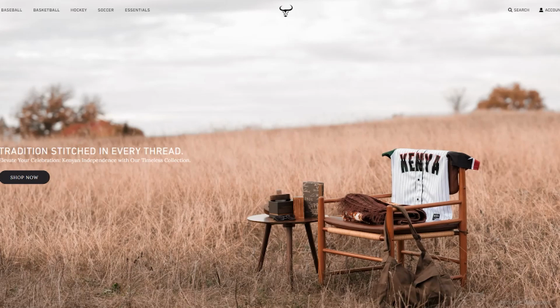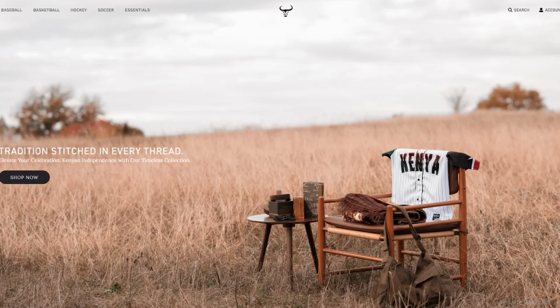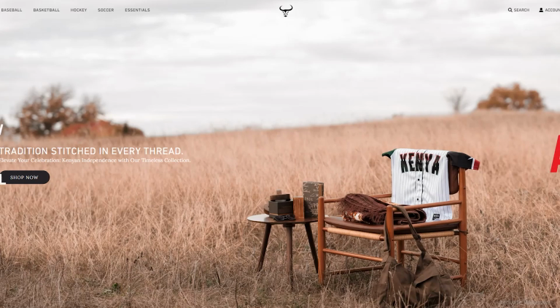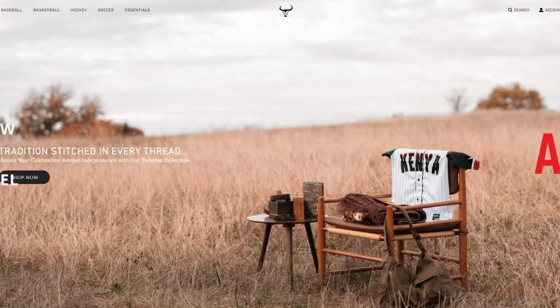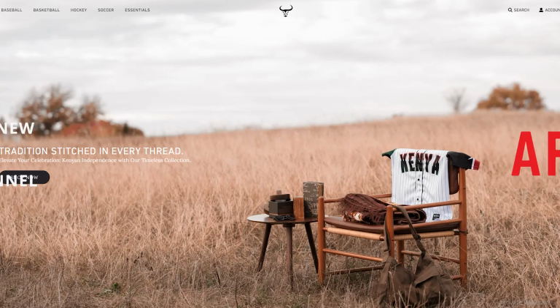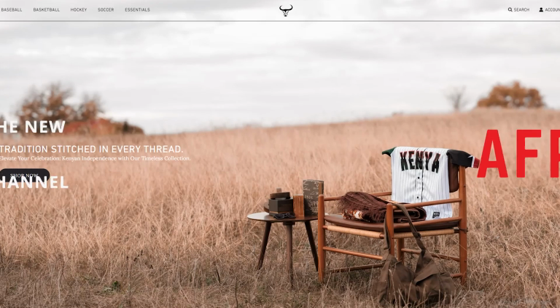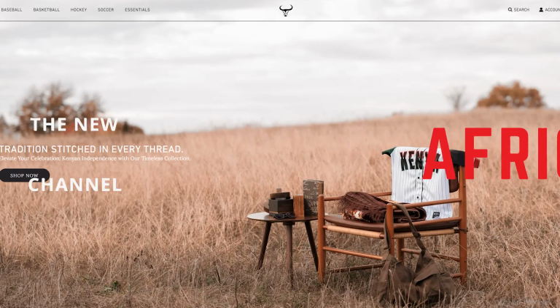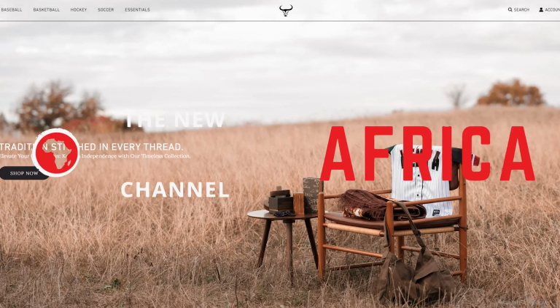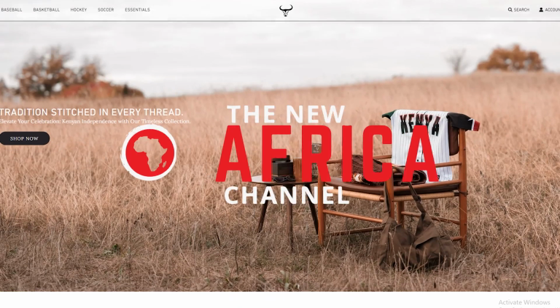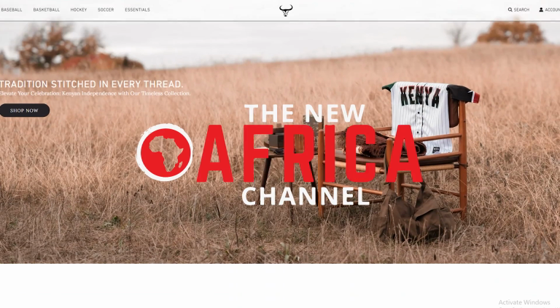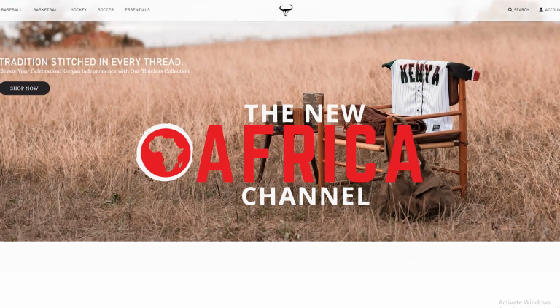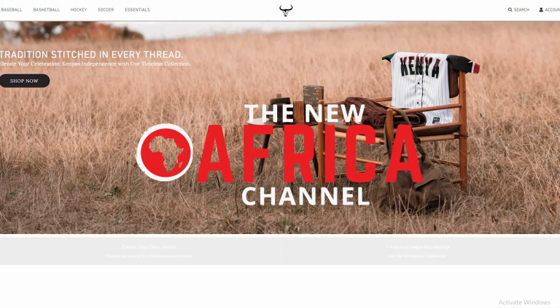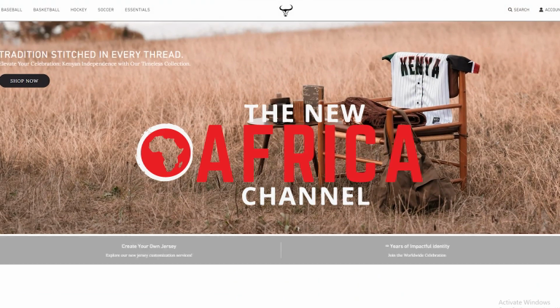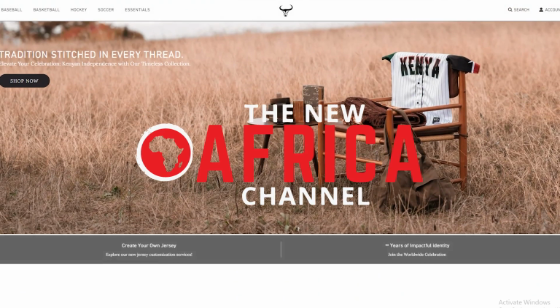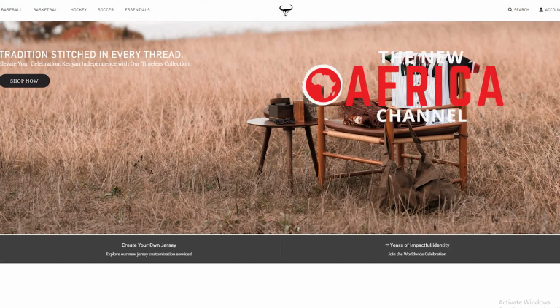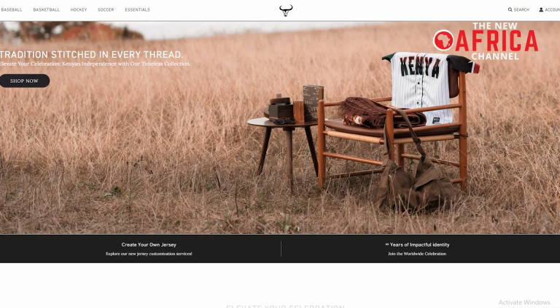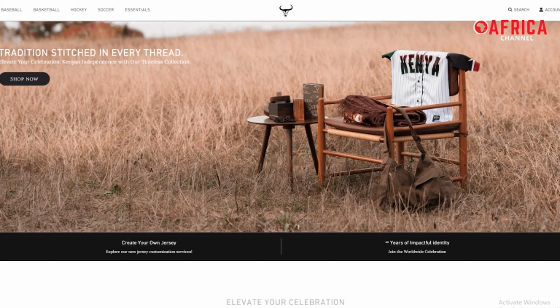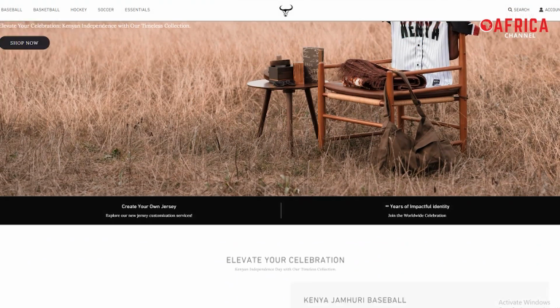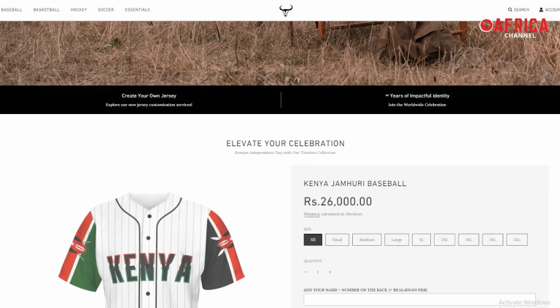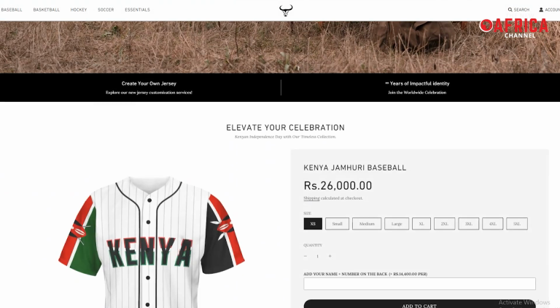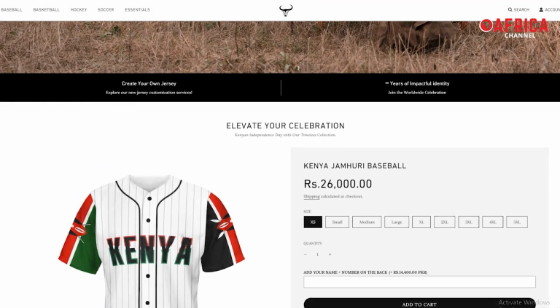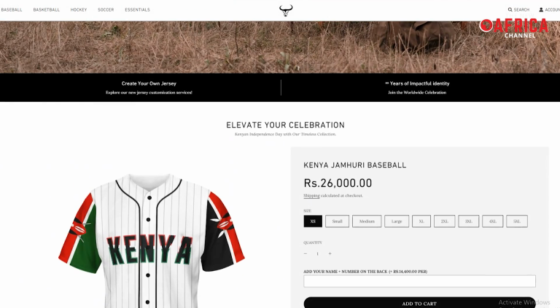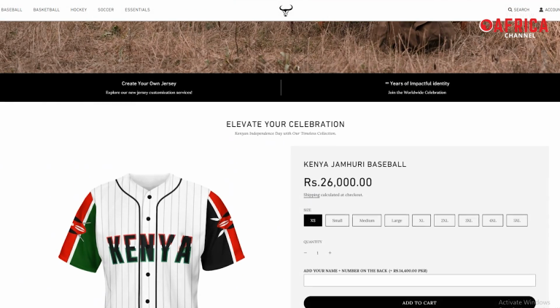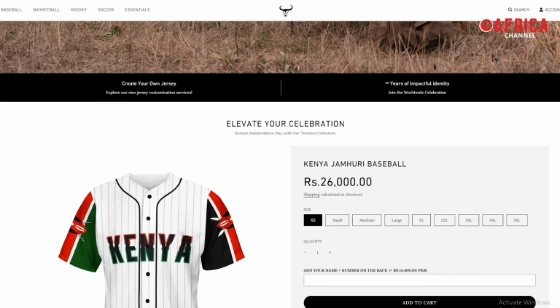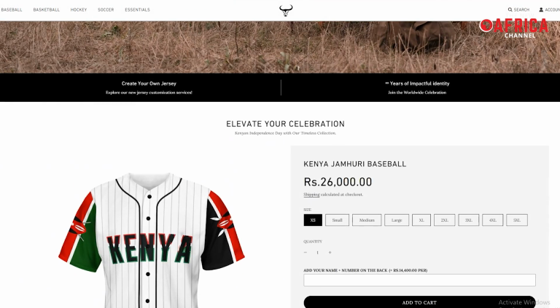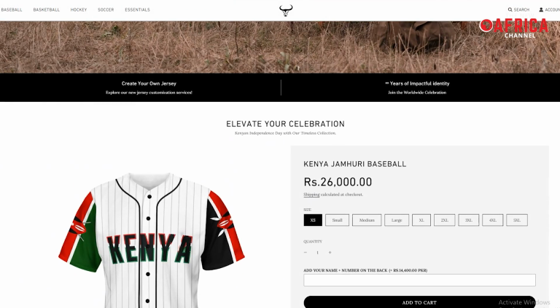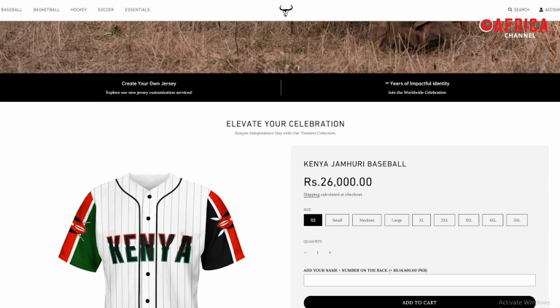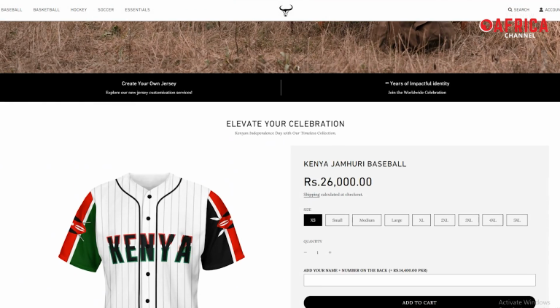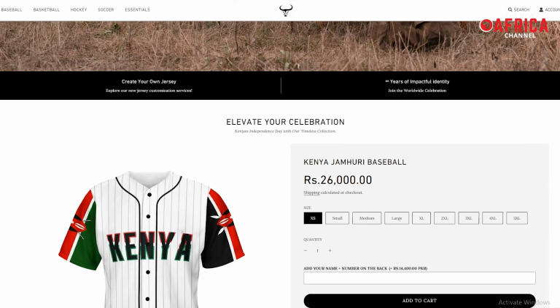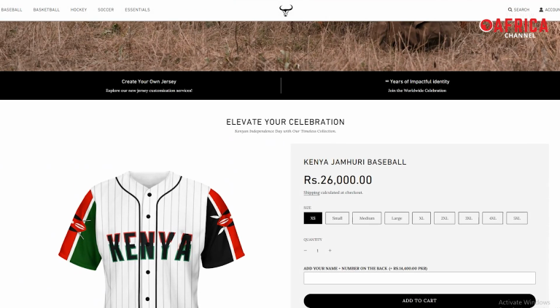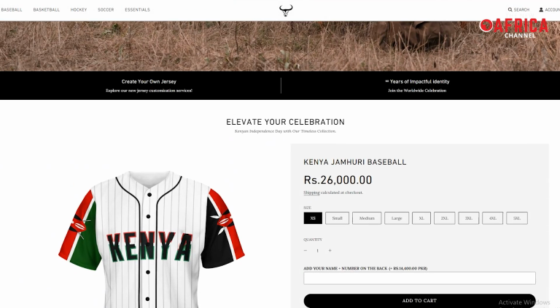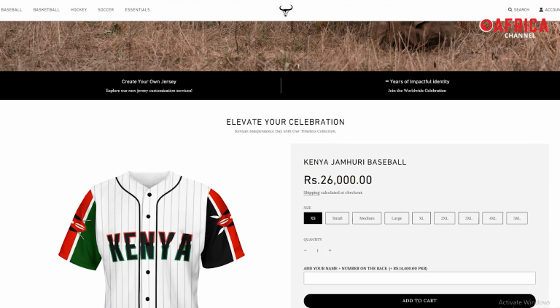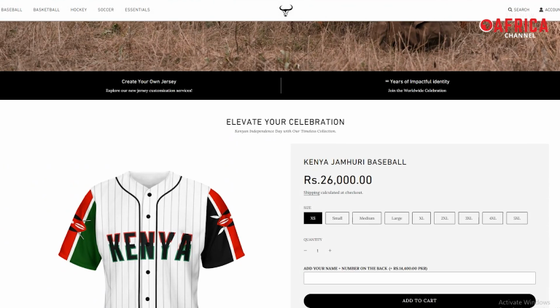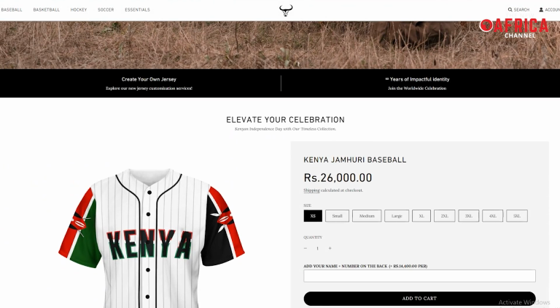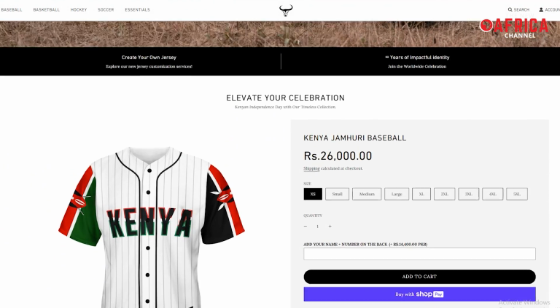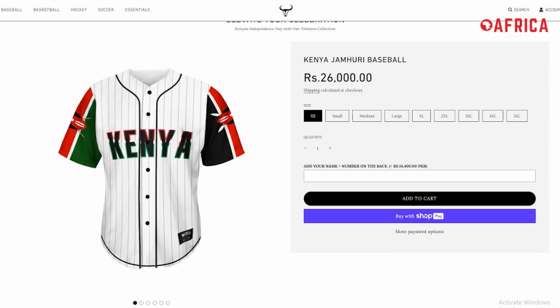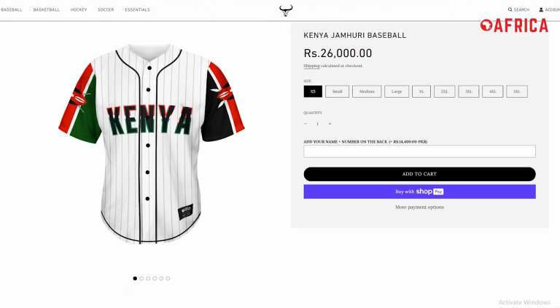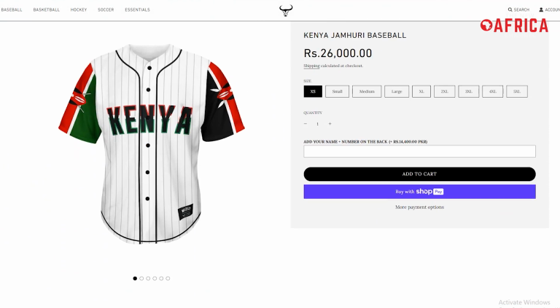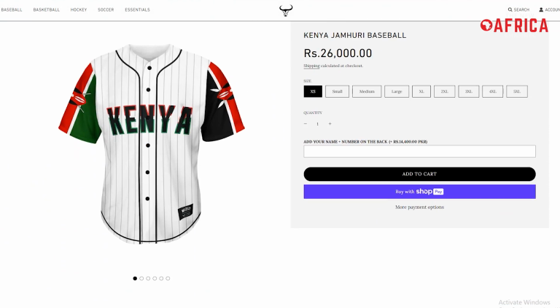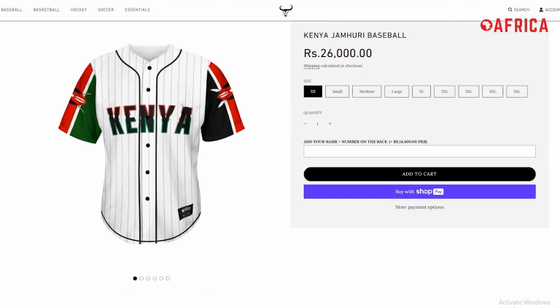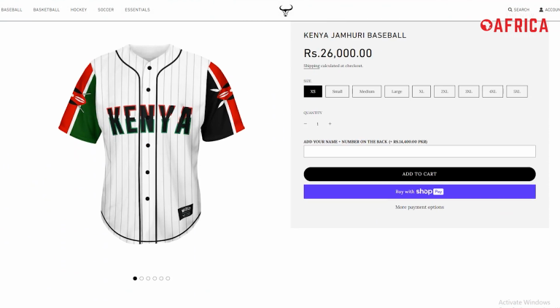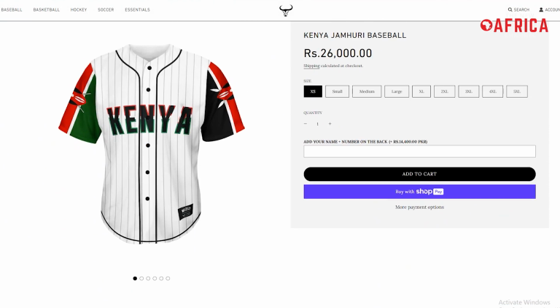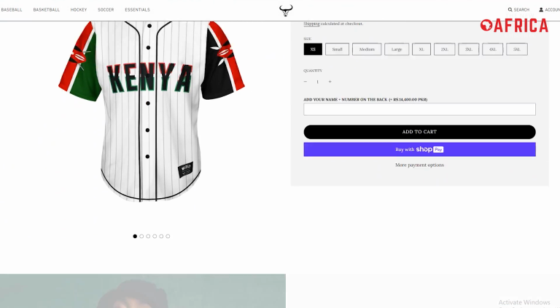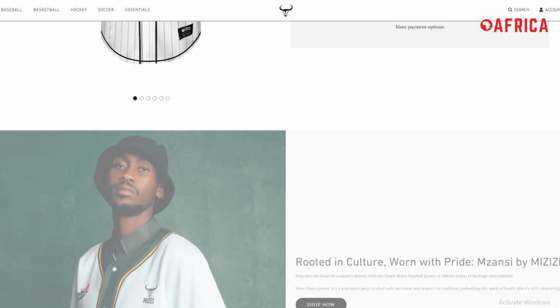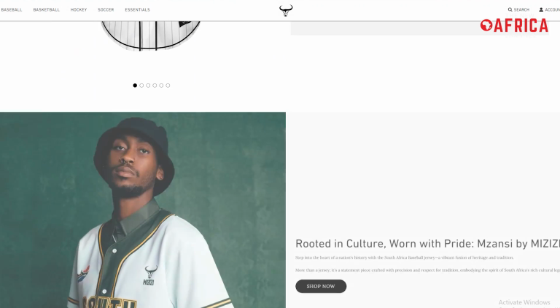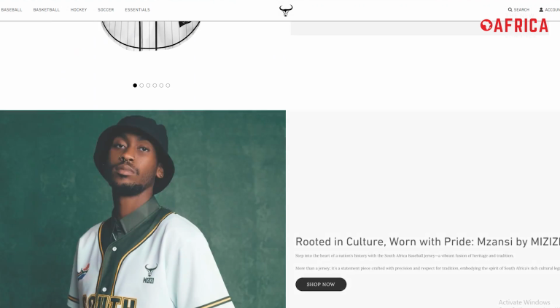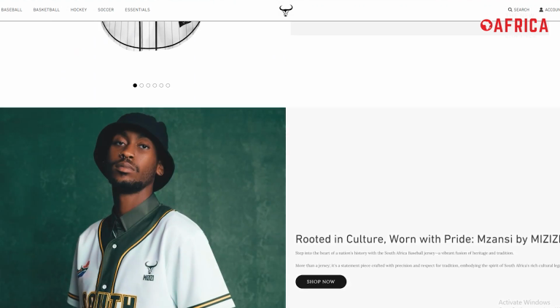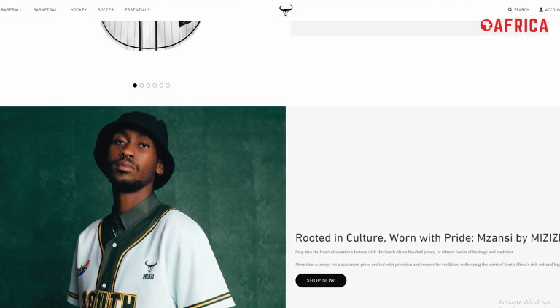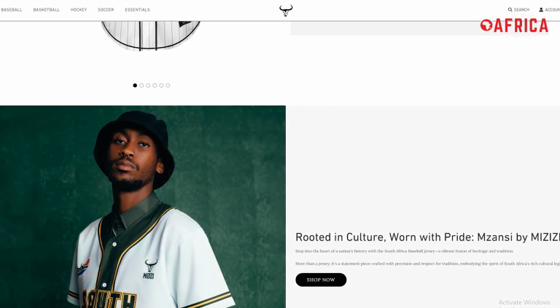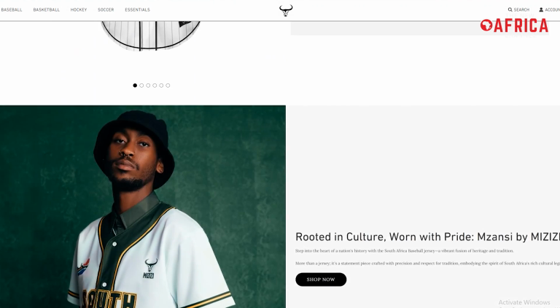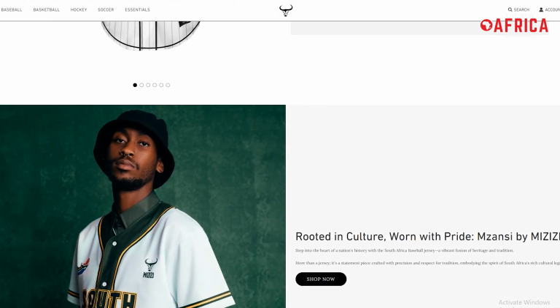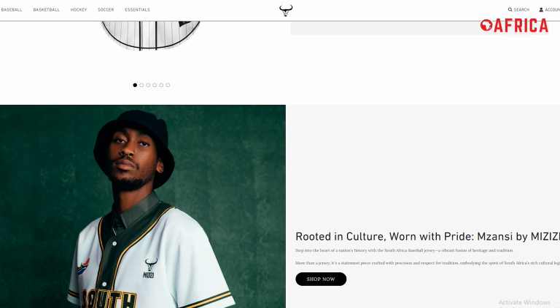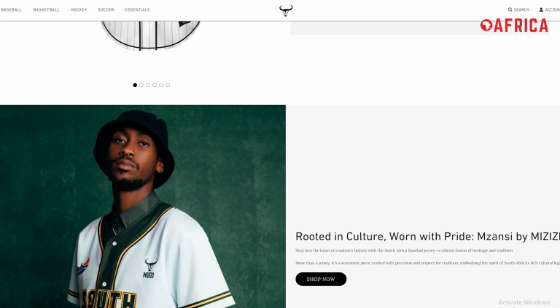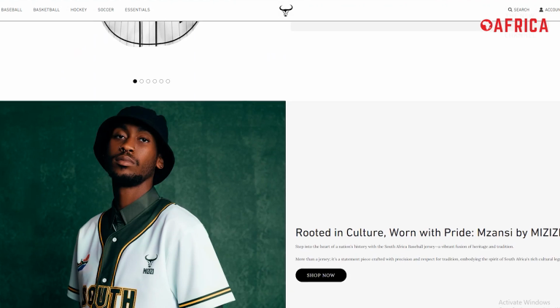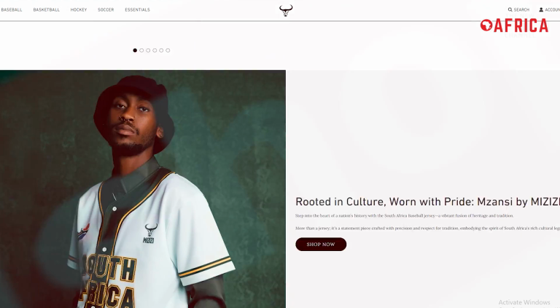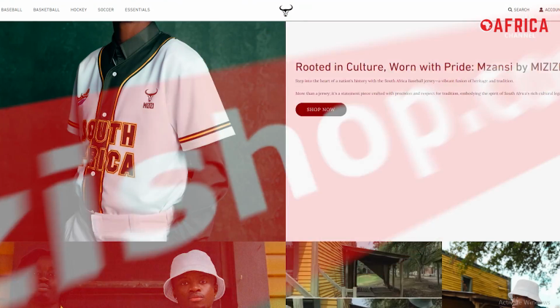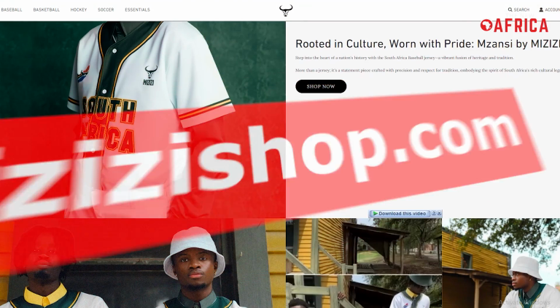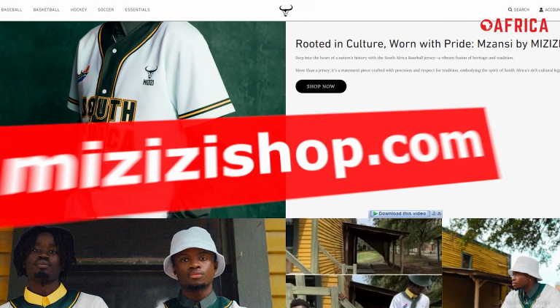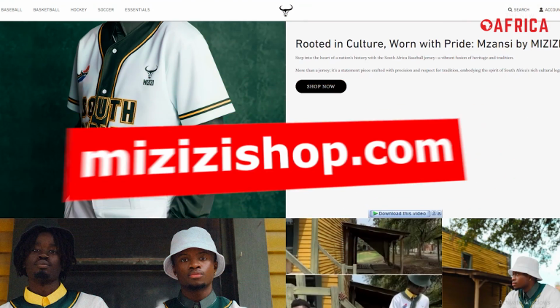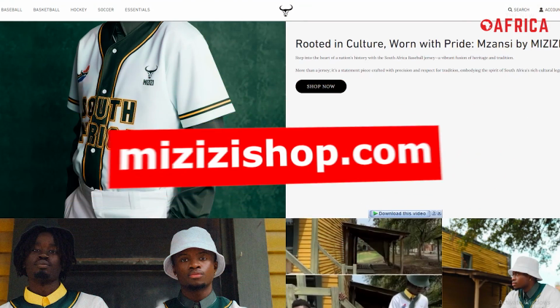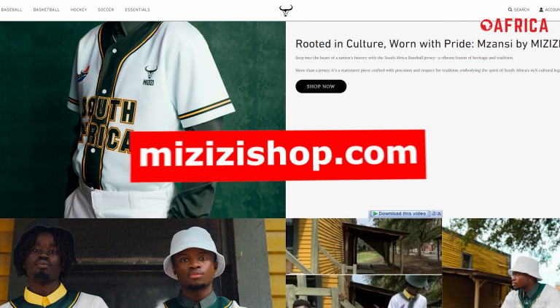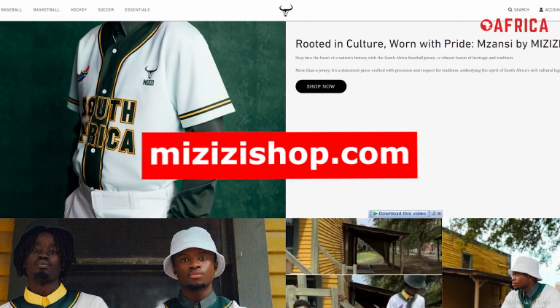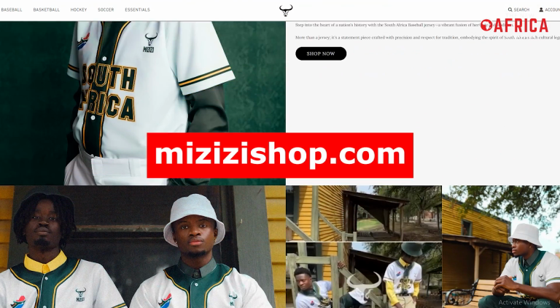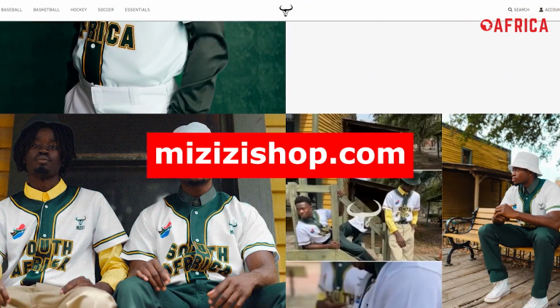This video was made possible by Mizizi International, the official African diaspora clothing brand. Visit mzizizshop.com for more information.